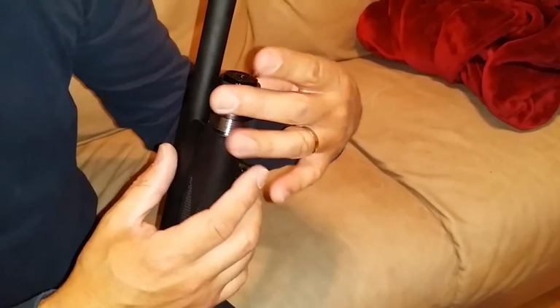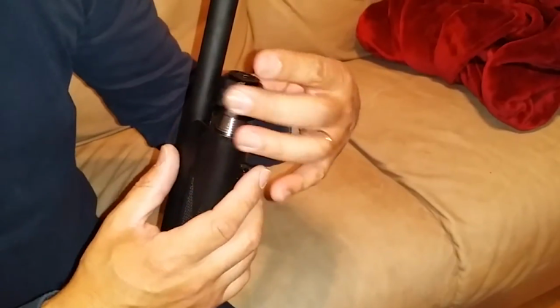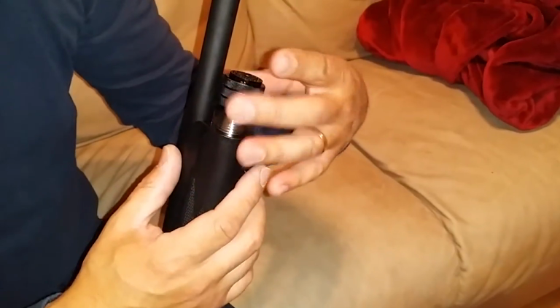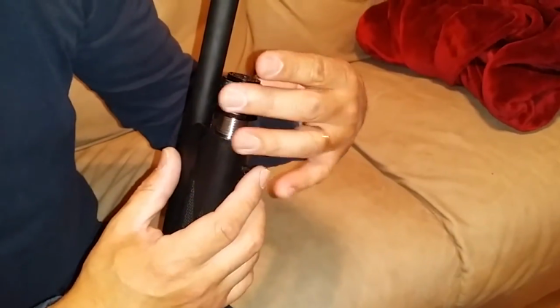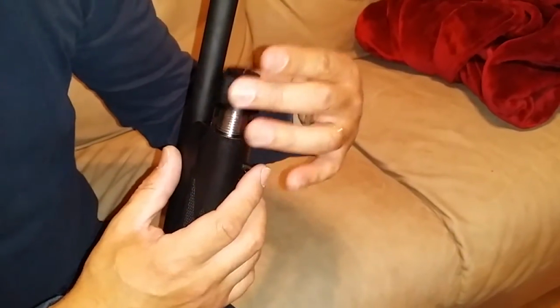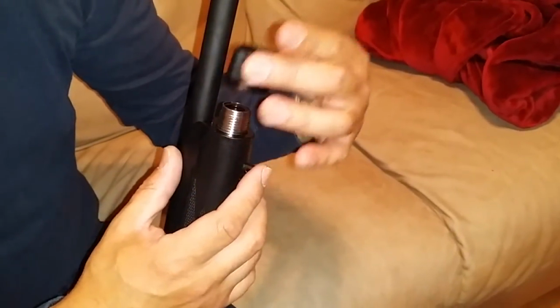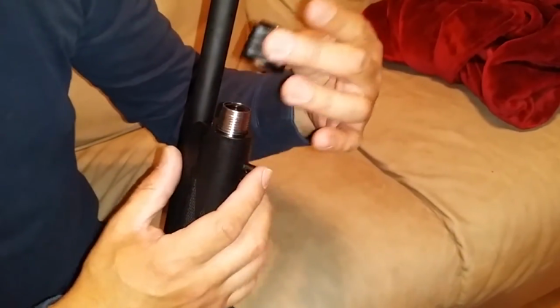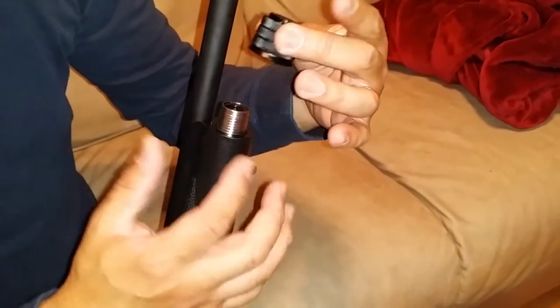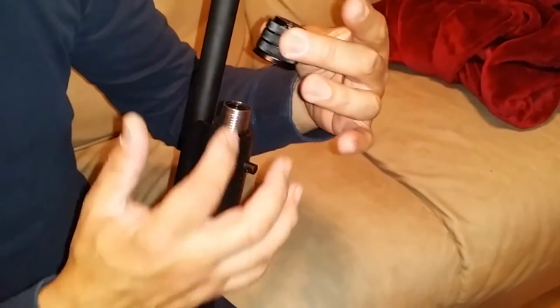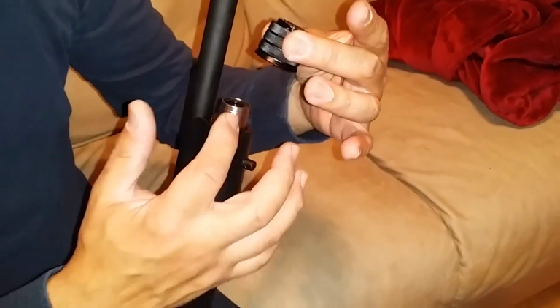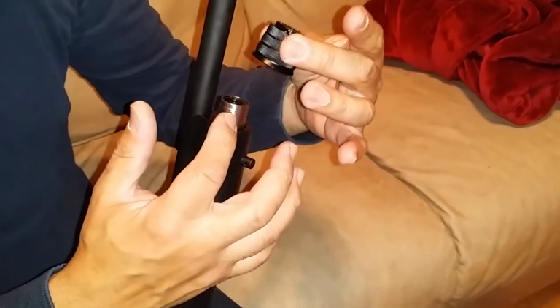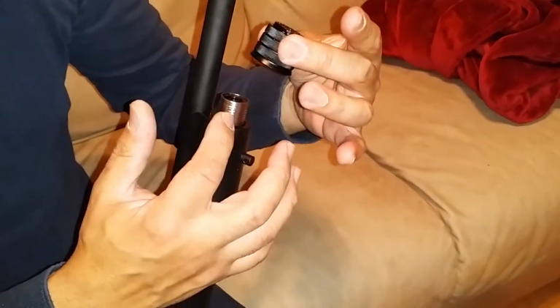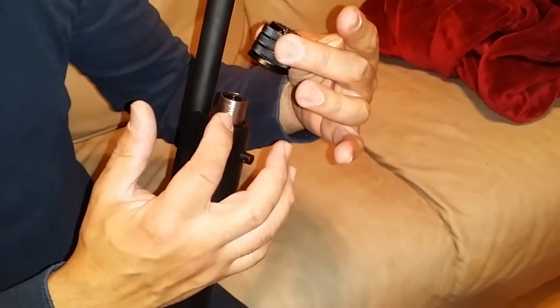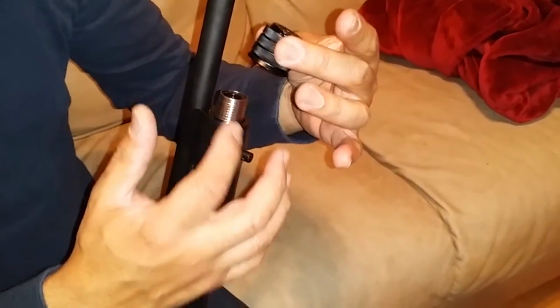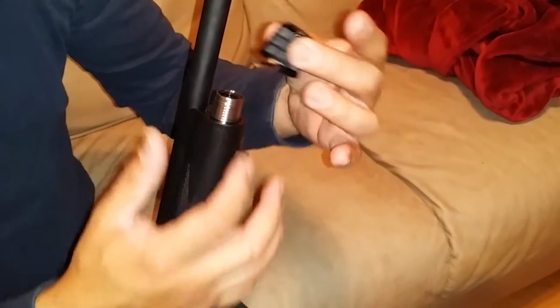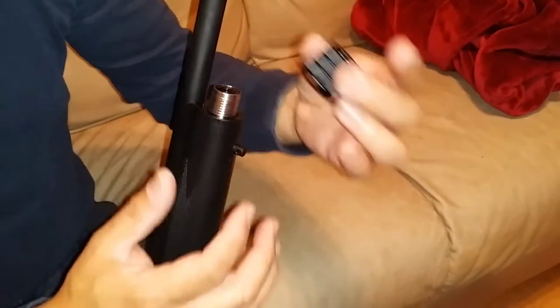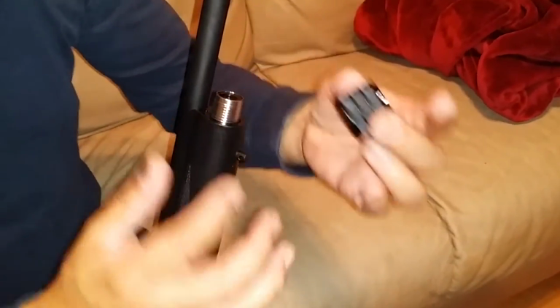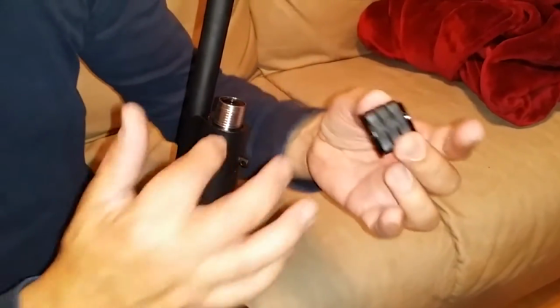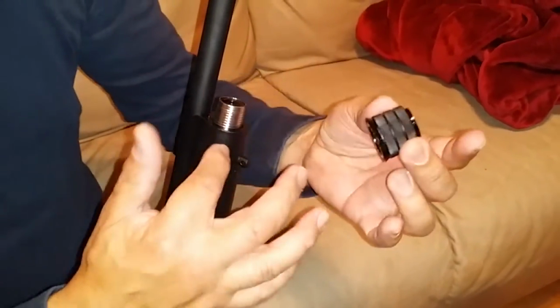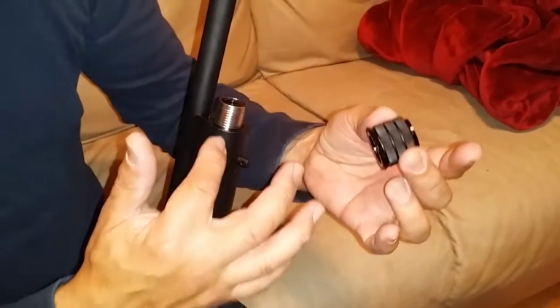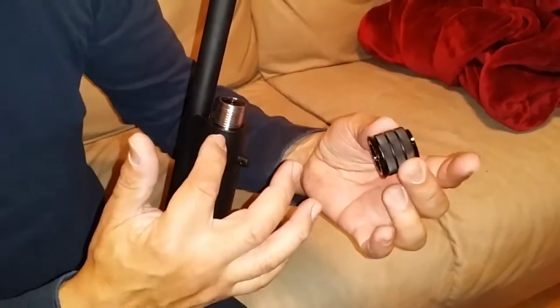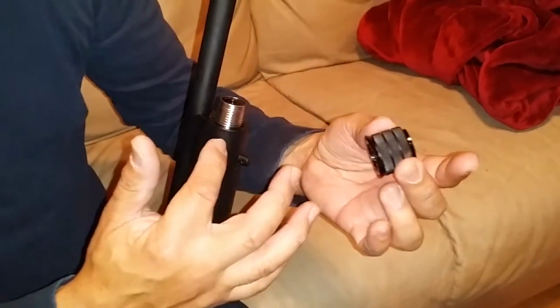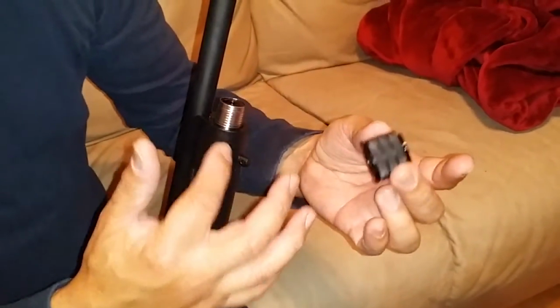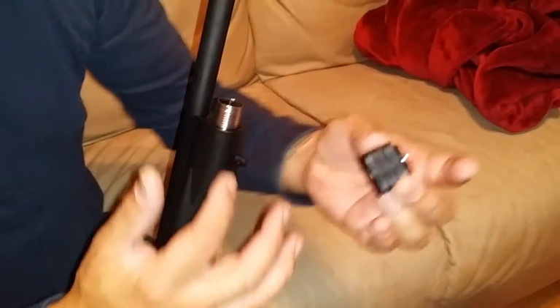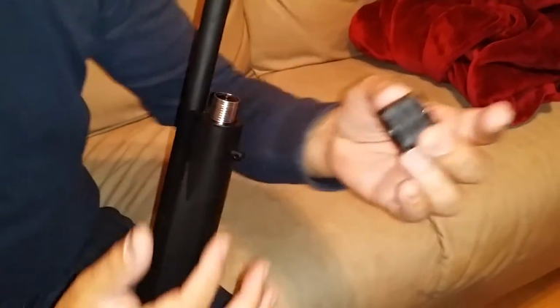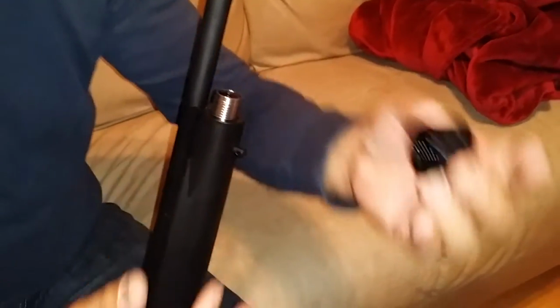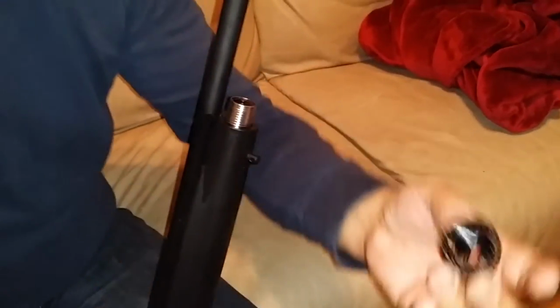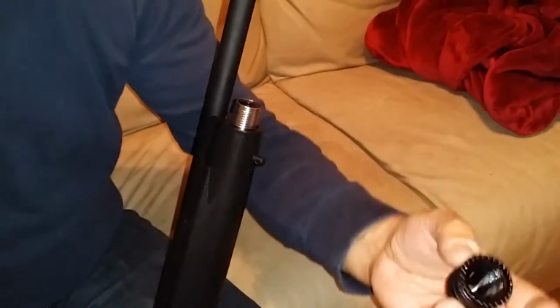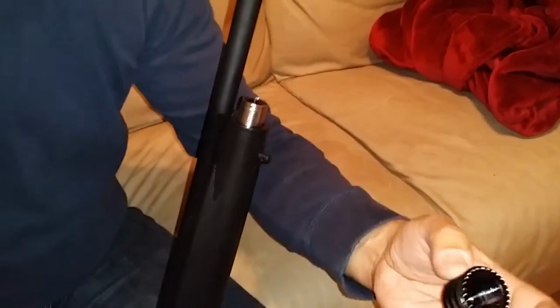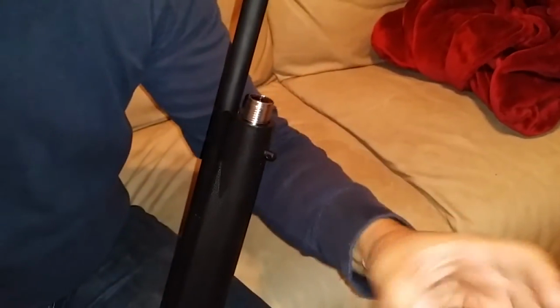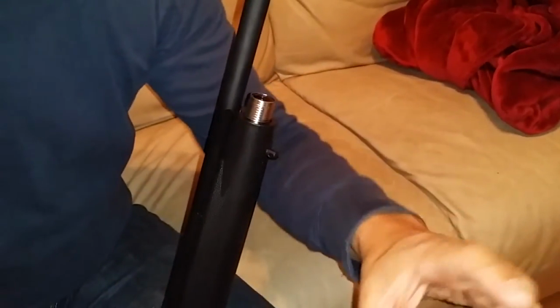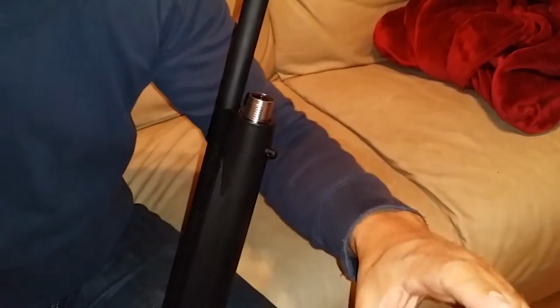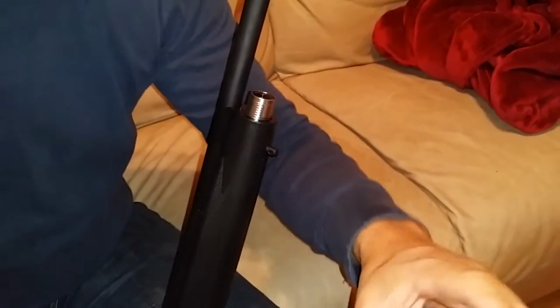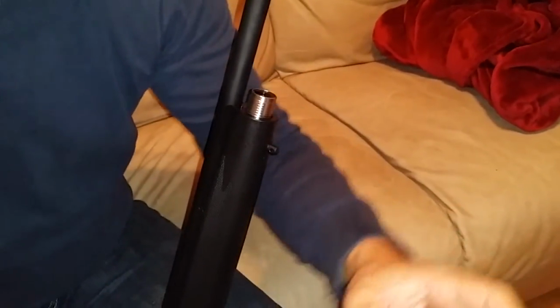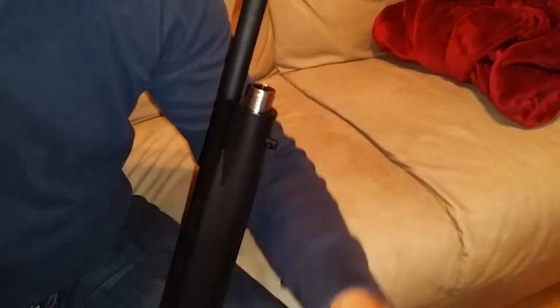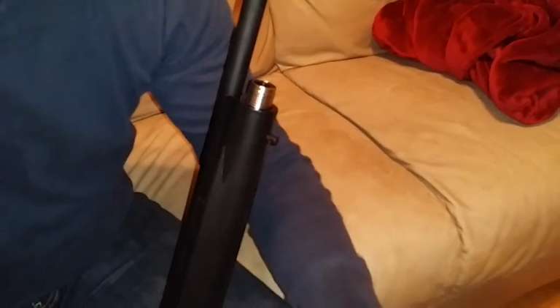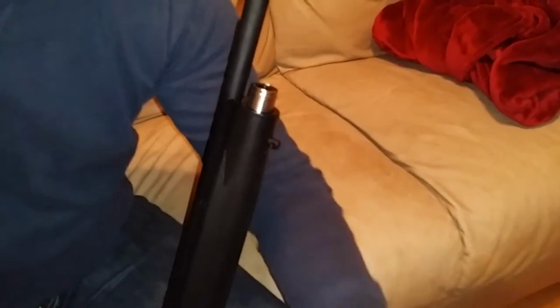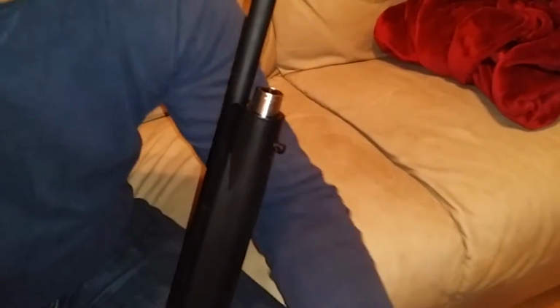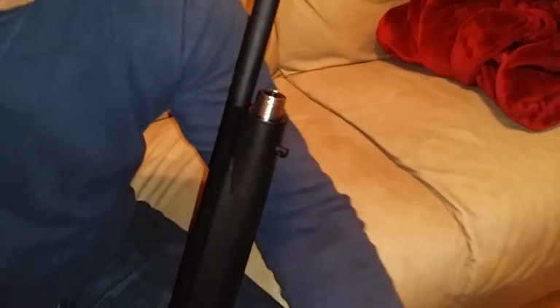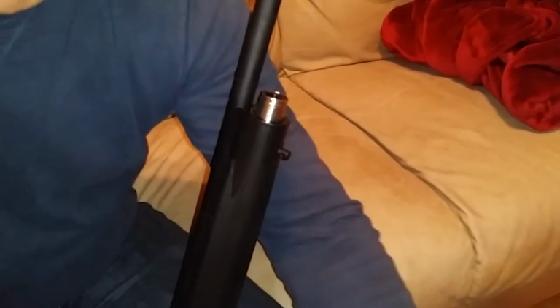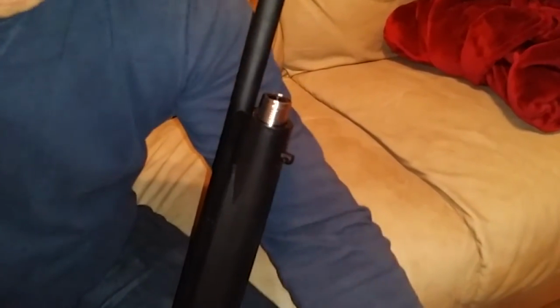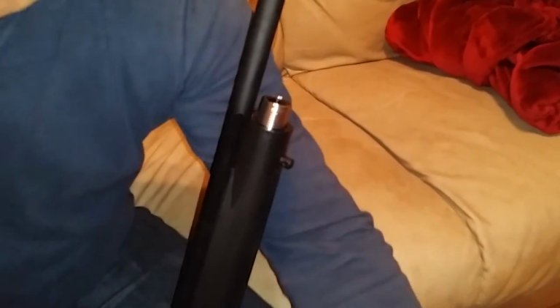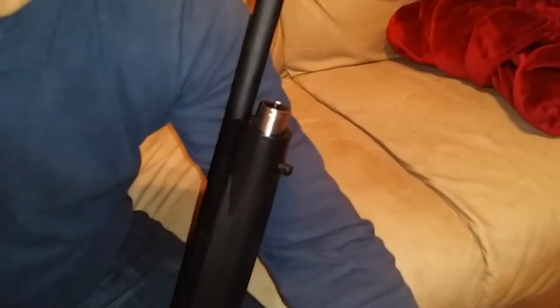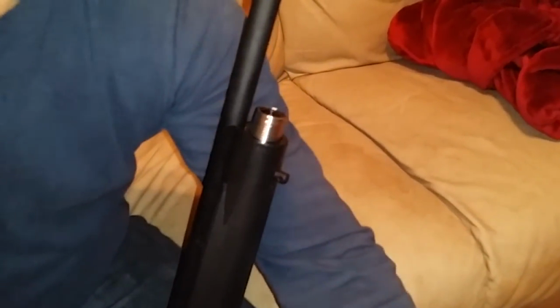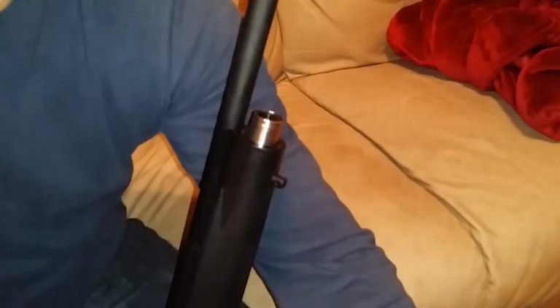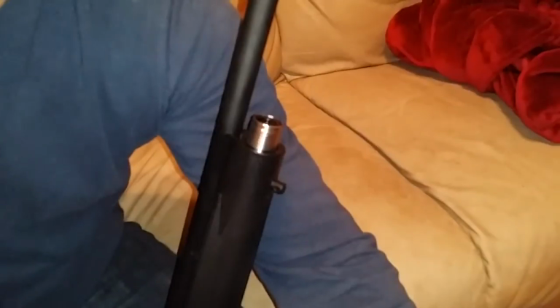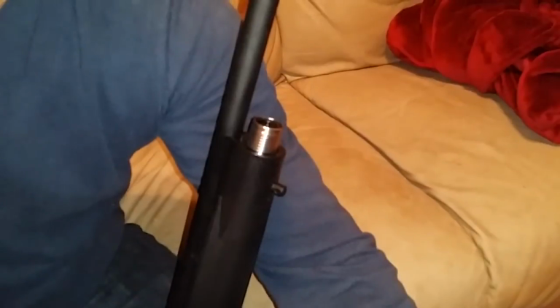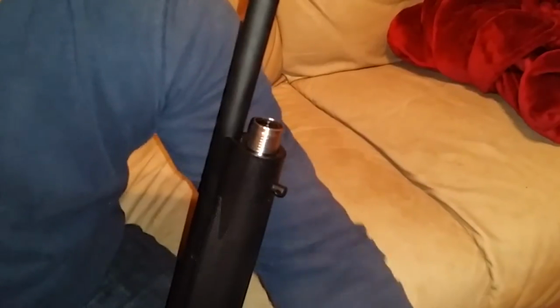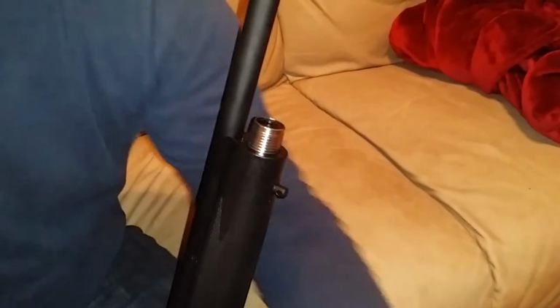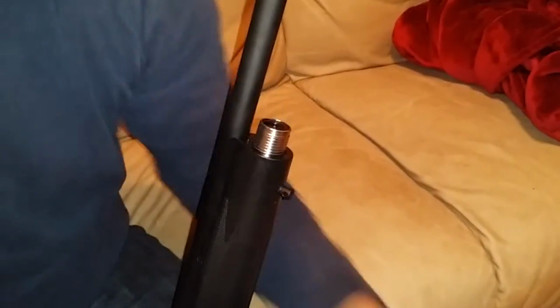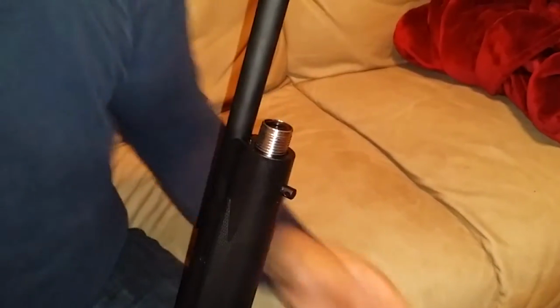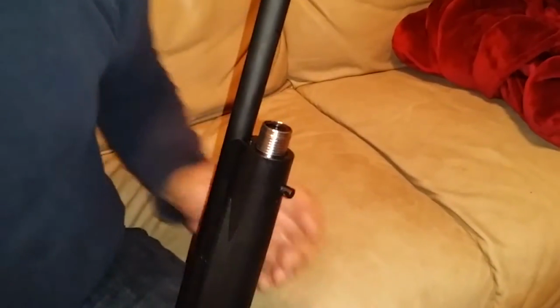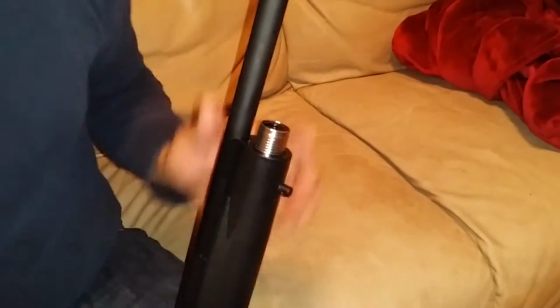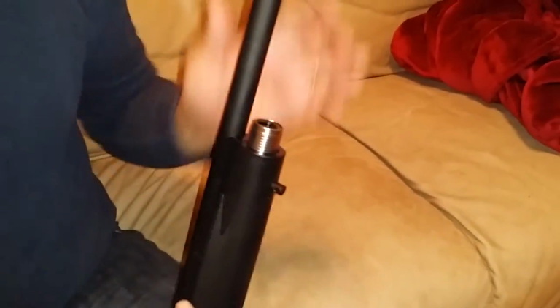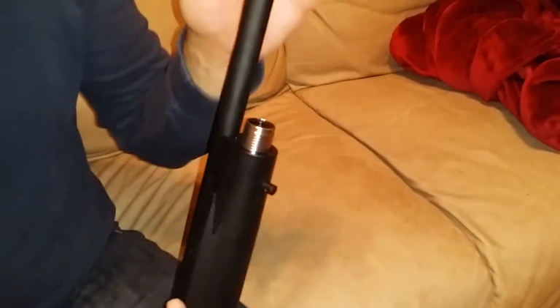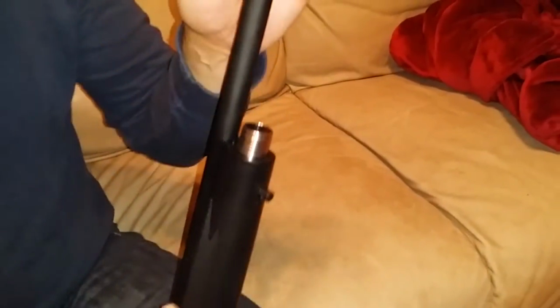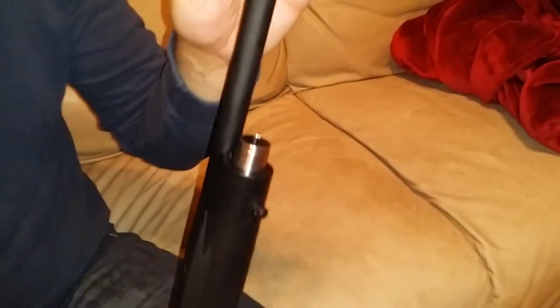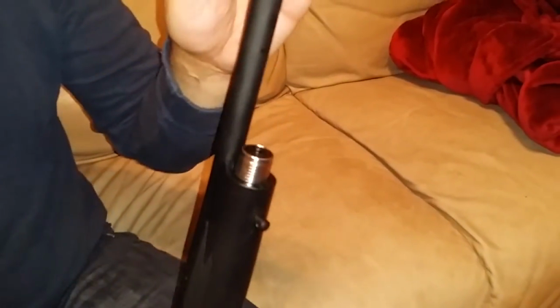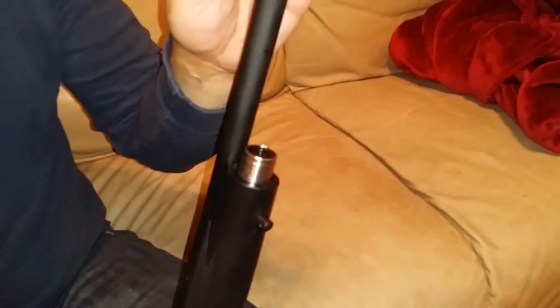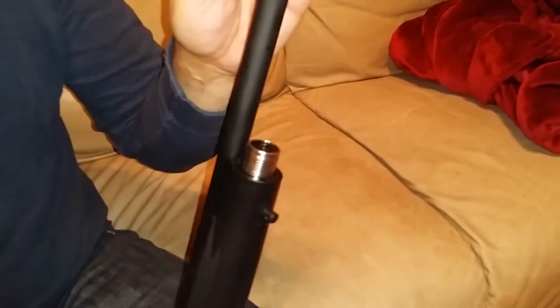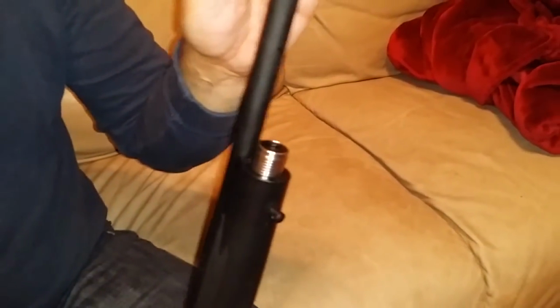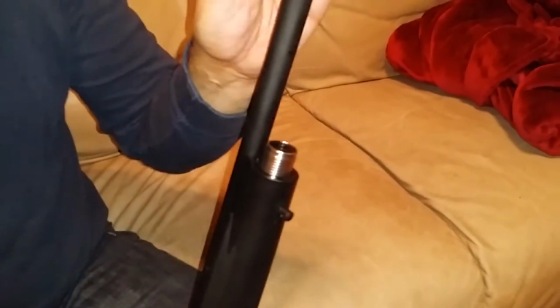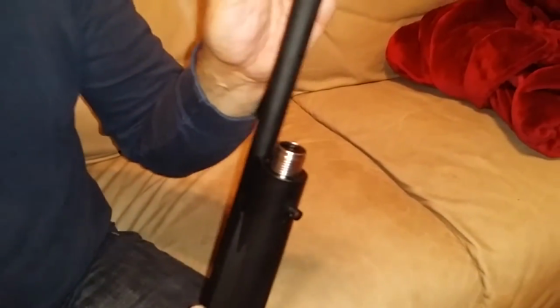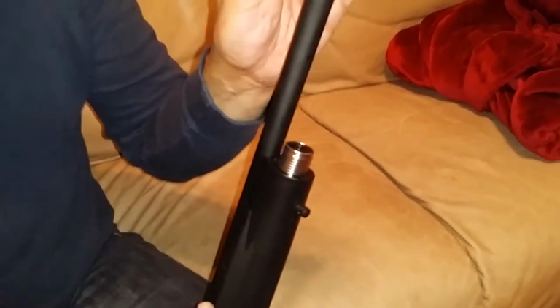Unscrew that. This is what covers the mag tube — this is the mag tube cover. Just slide this off.